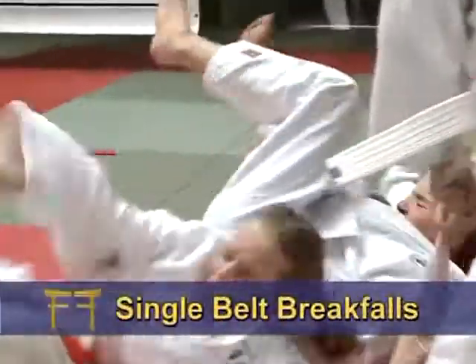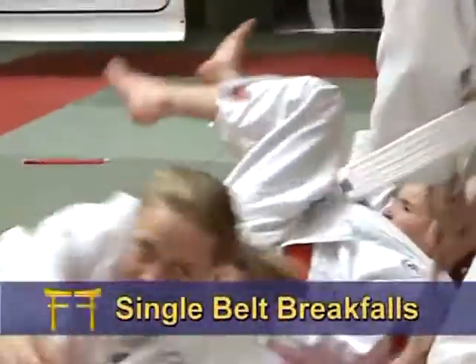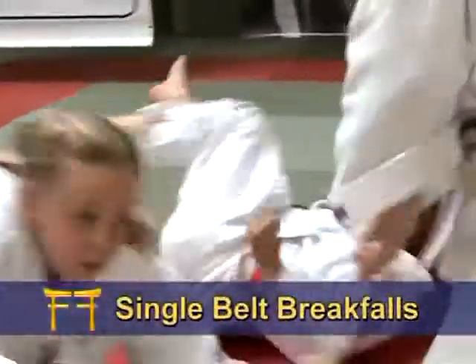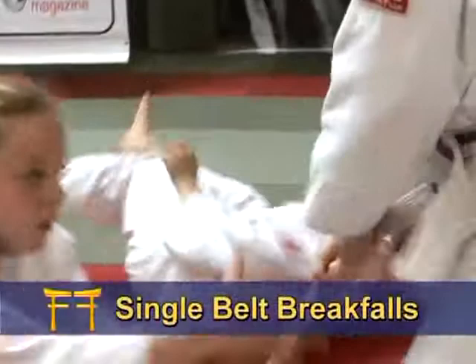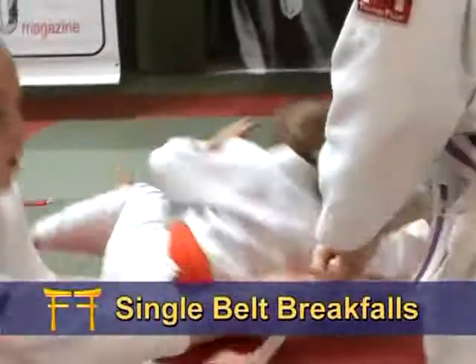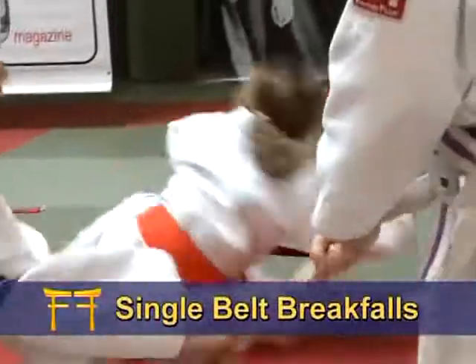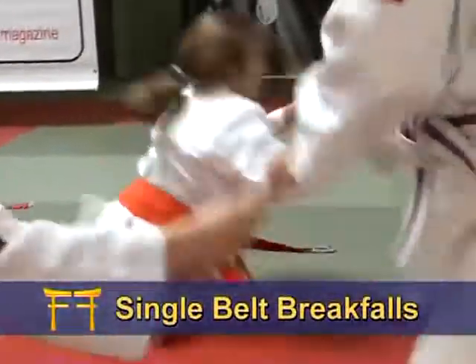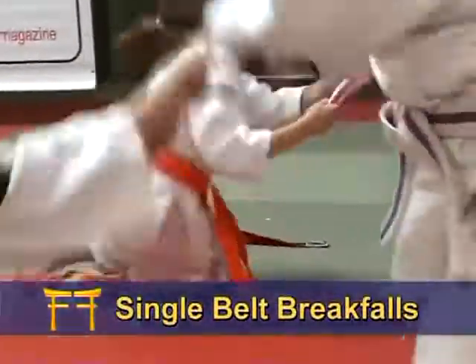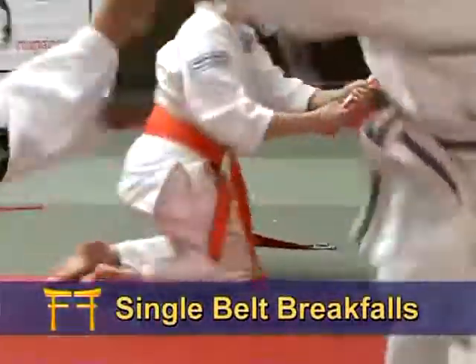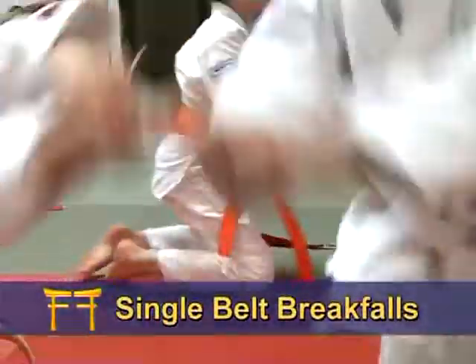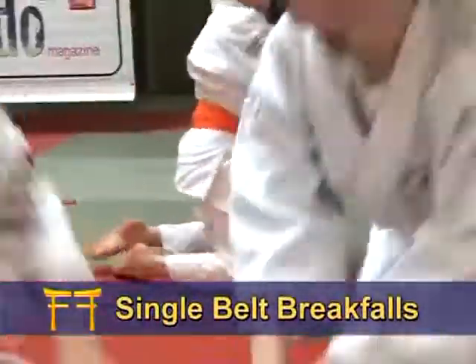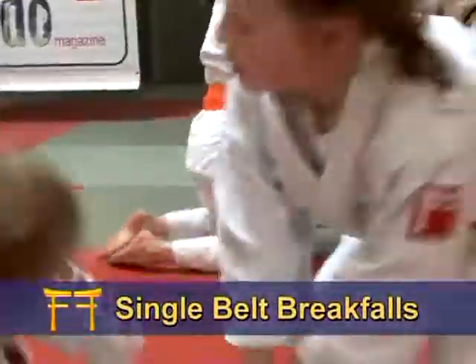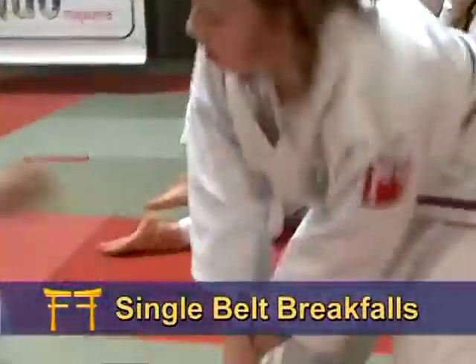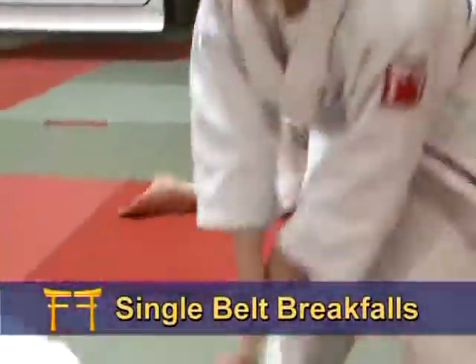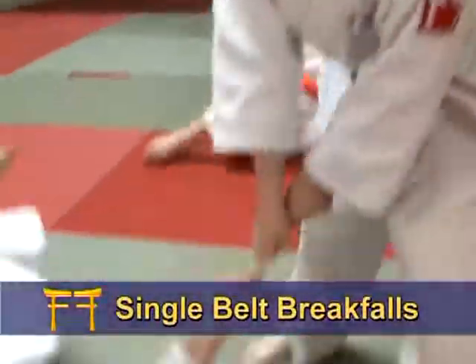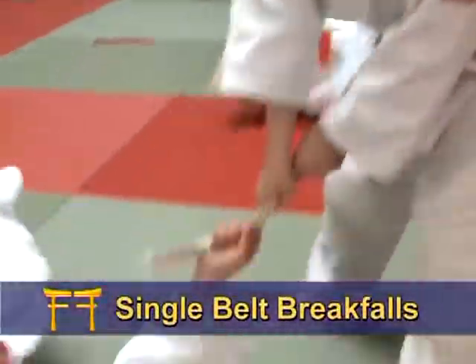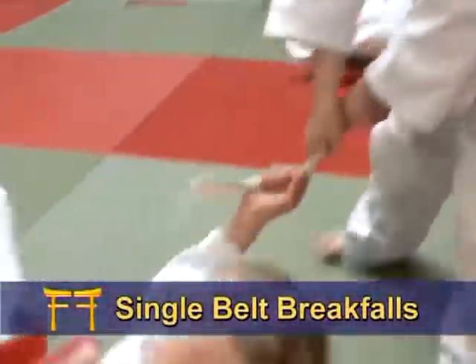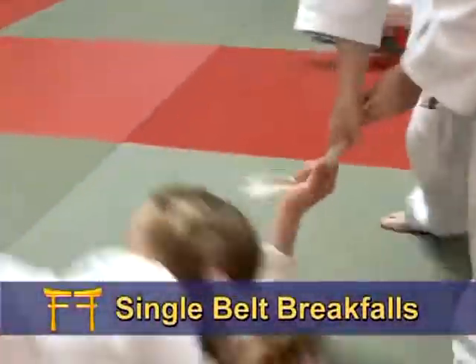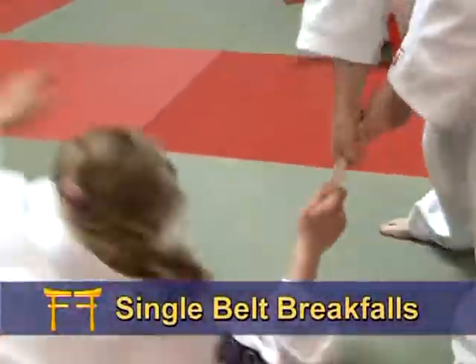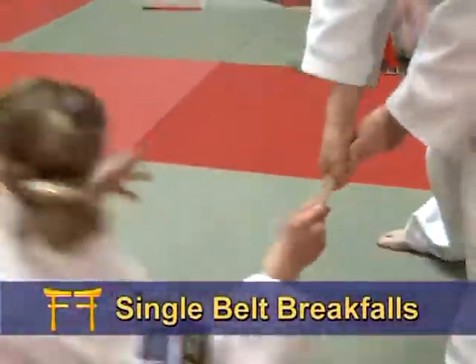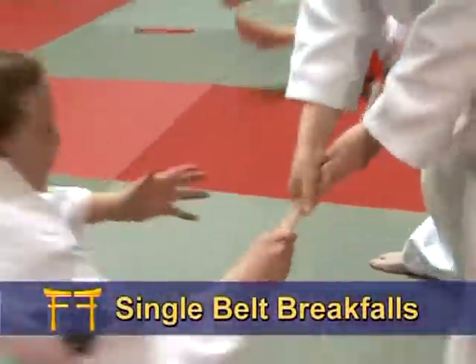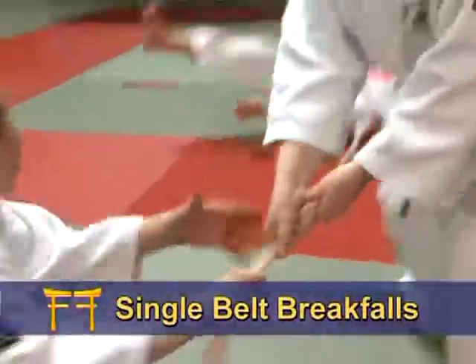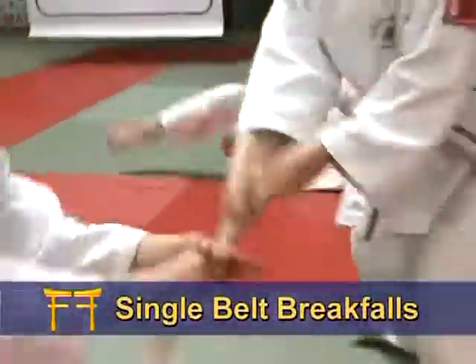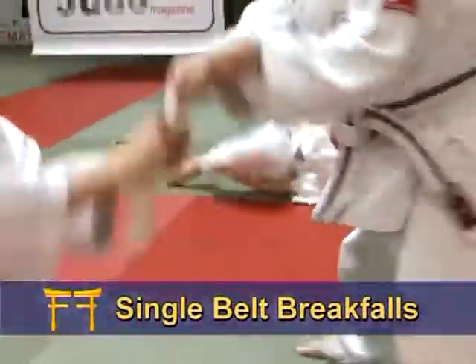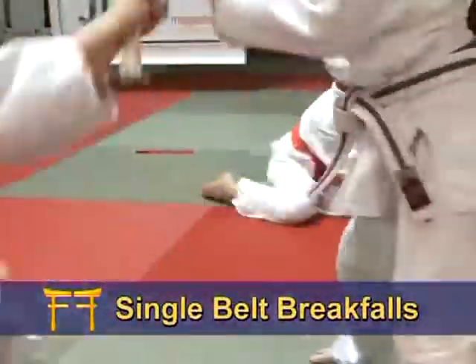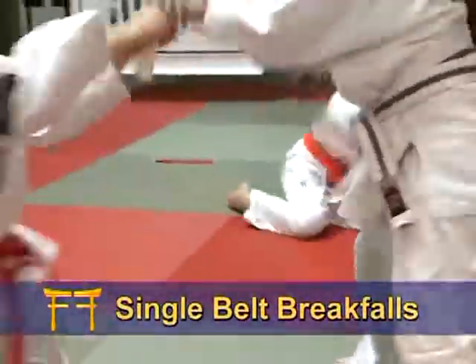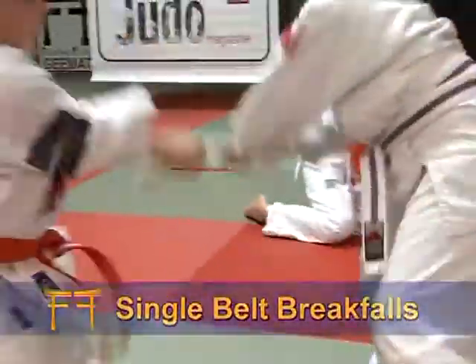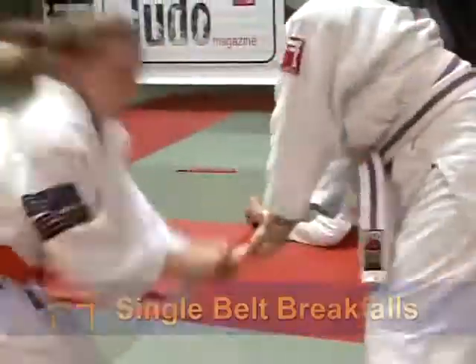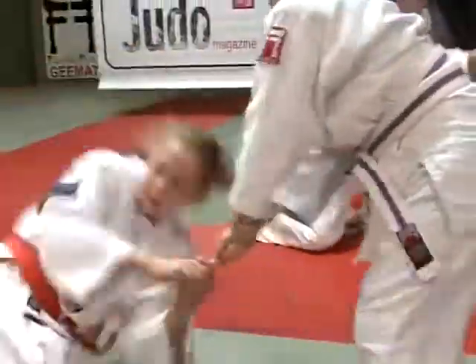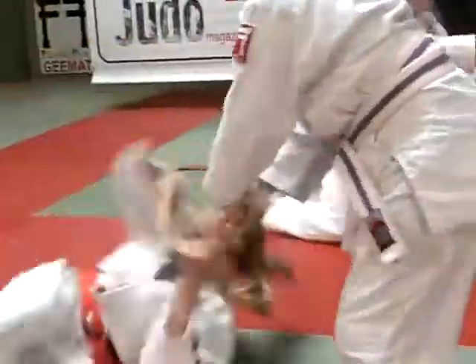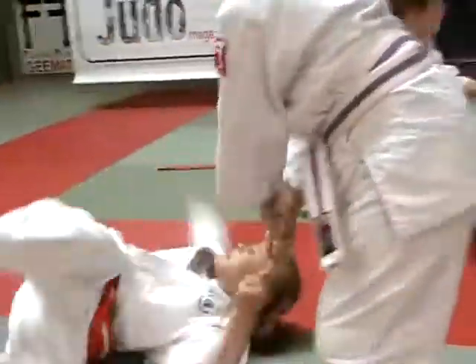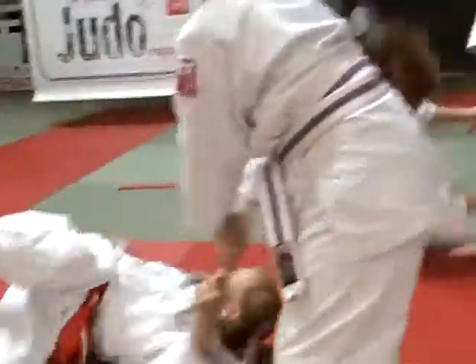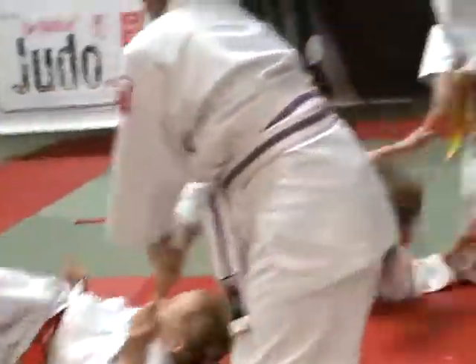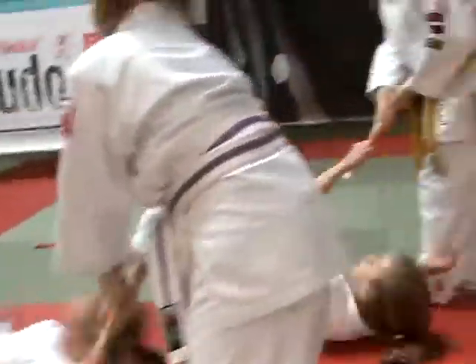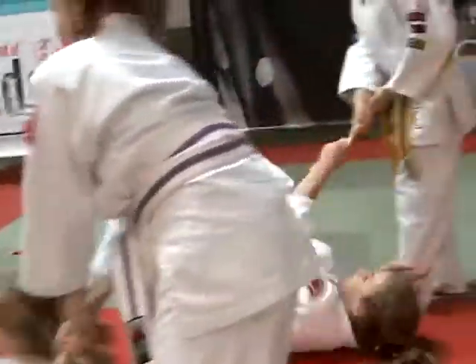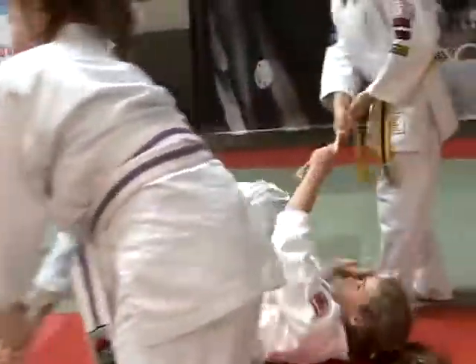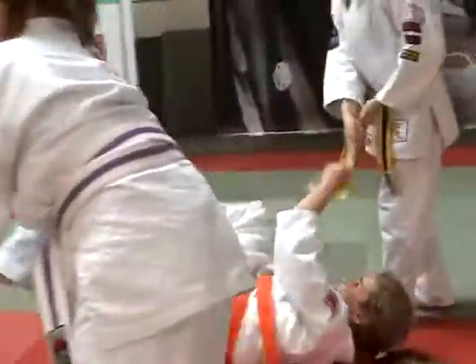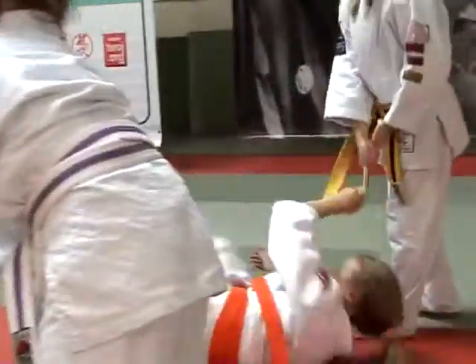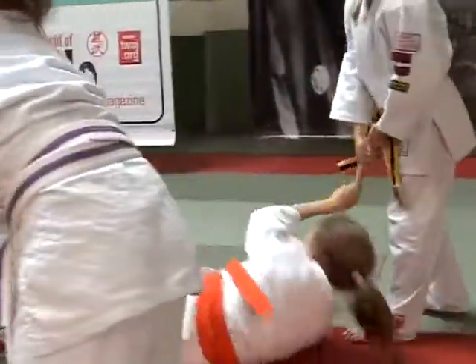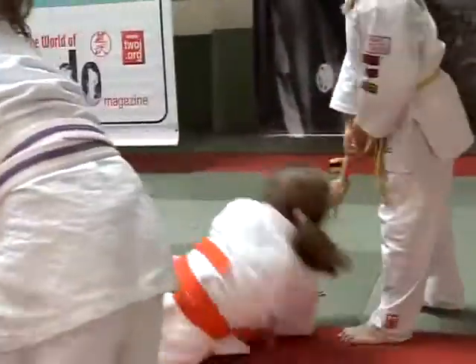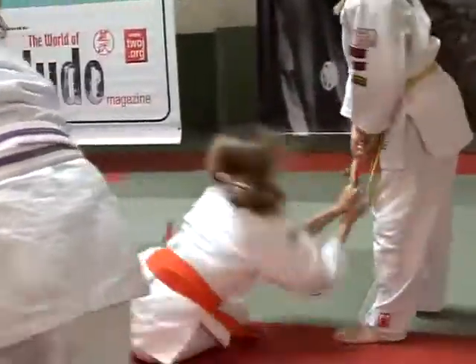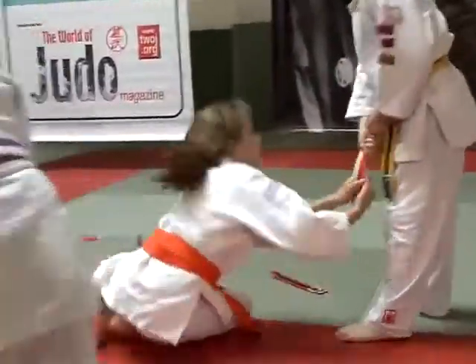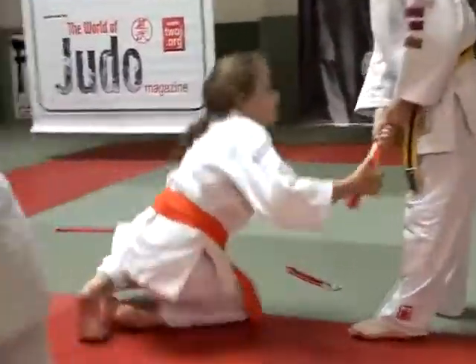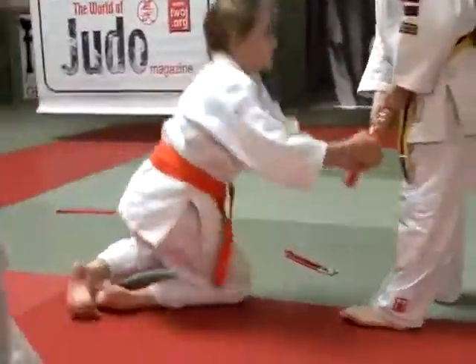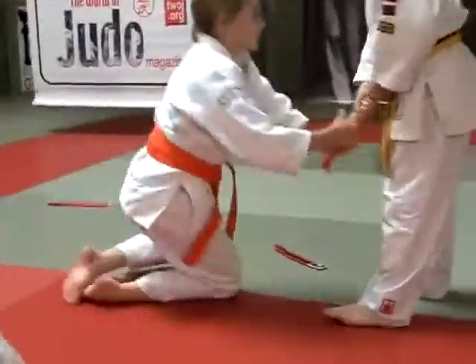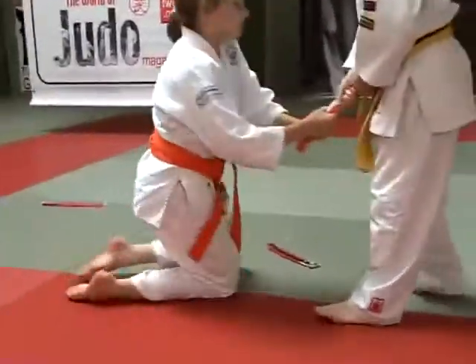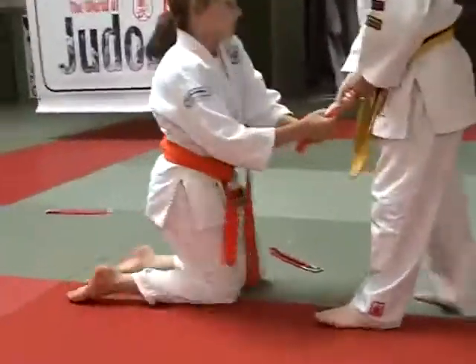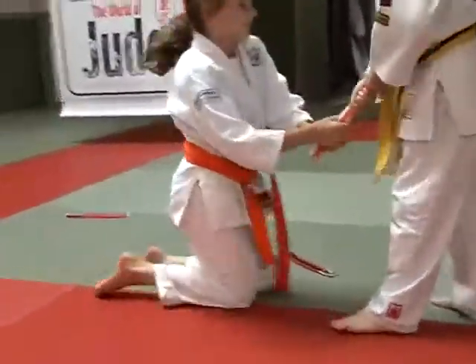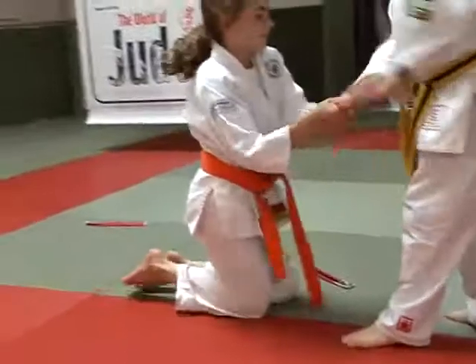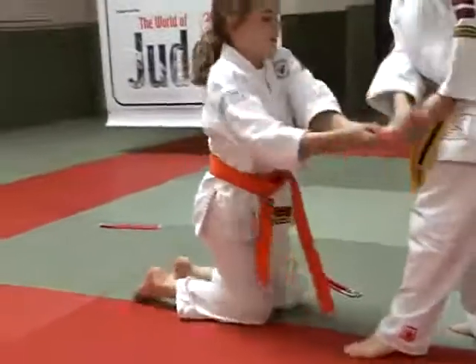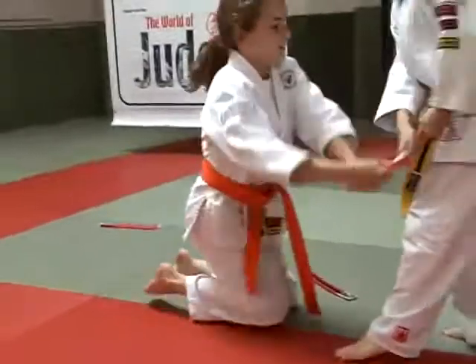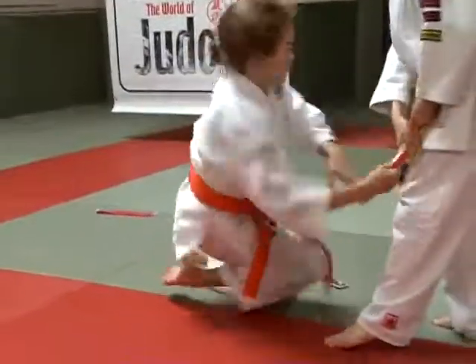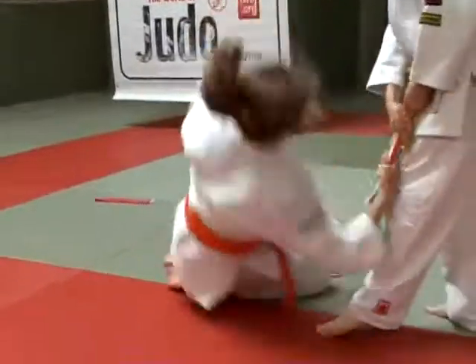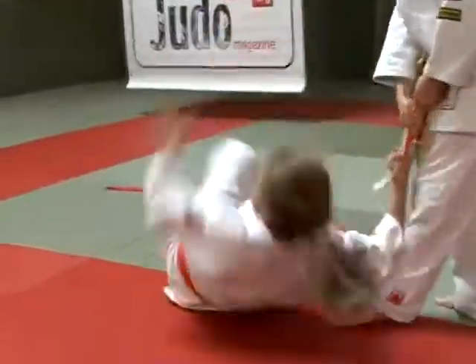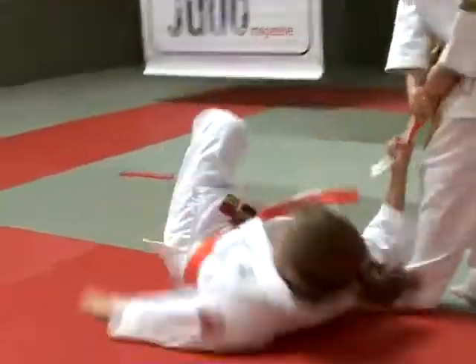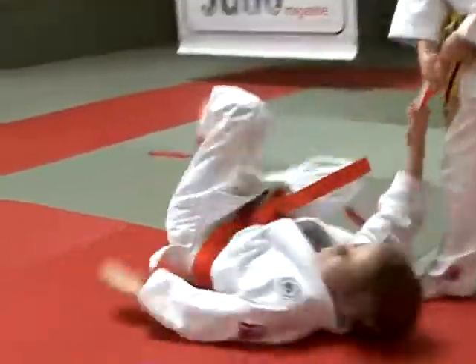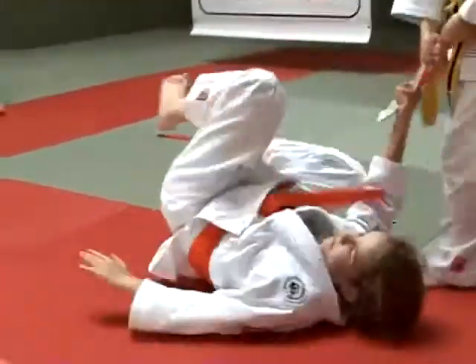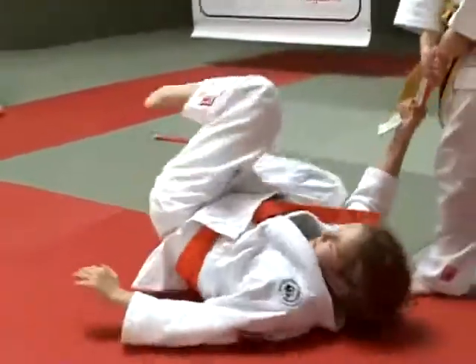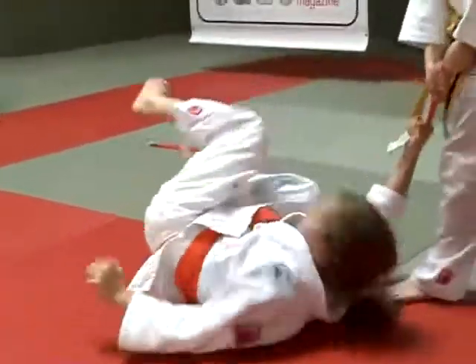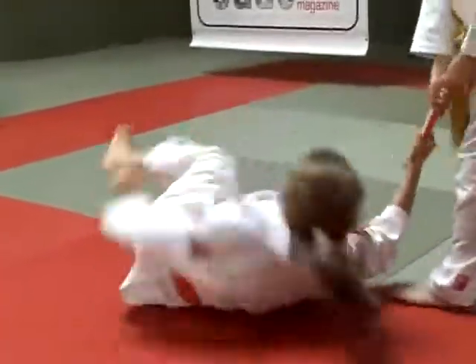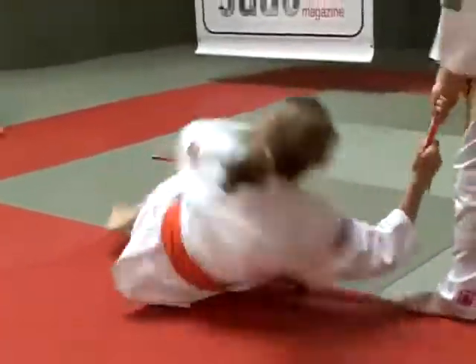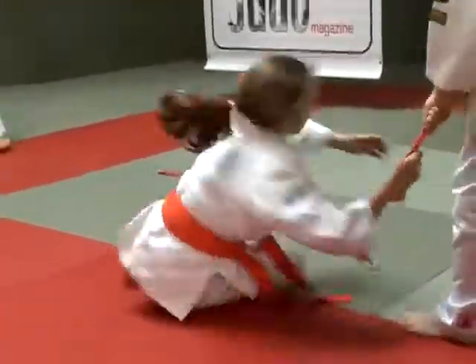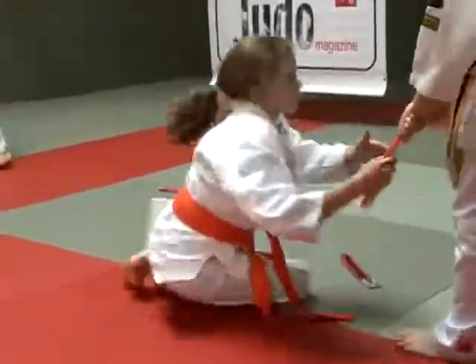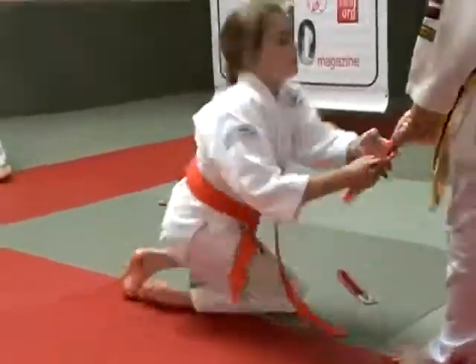In single belt break falls, the child standing has to whip the belt either left or right, with the child kneeling break falling in the same direction.